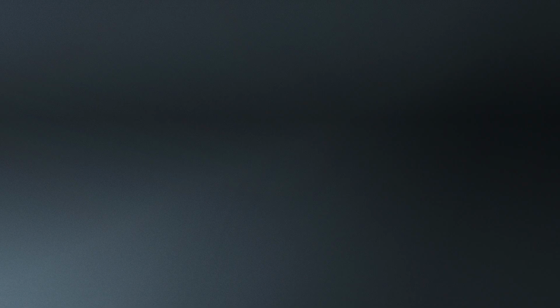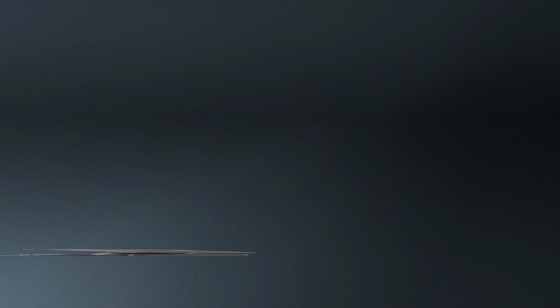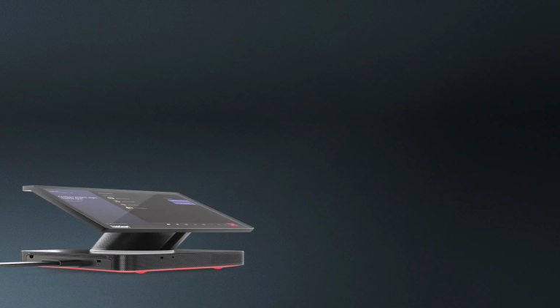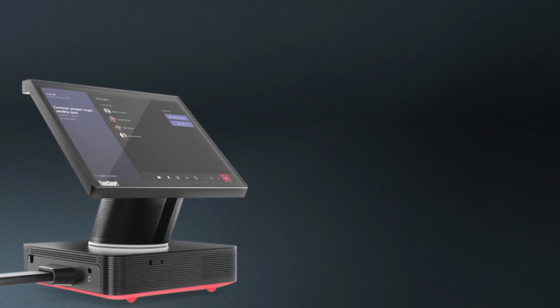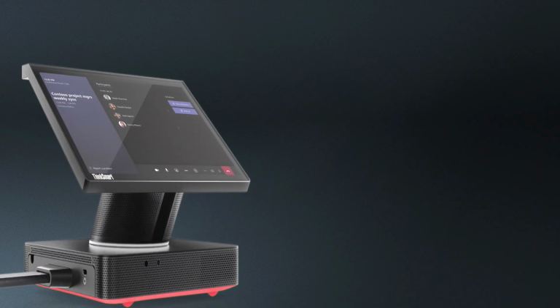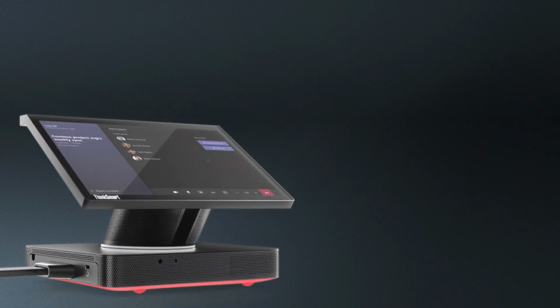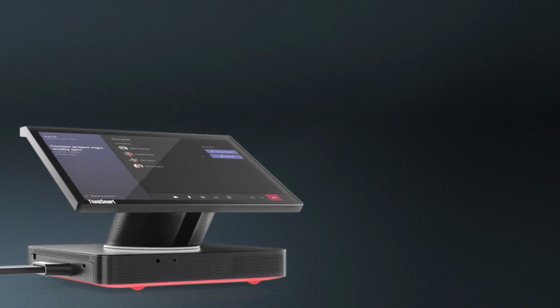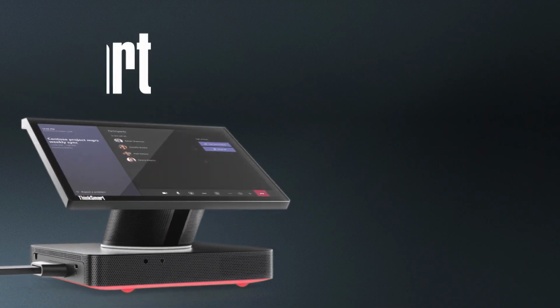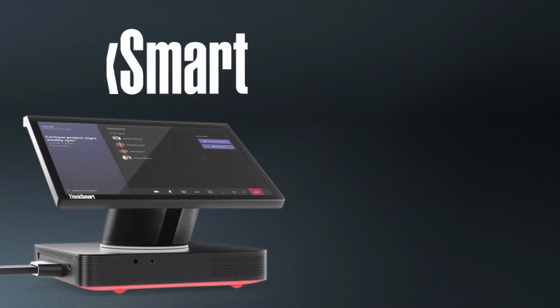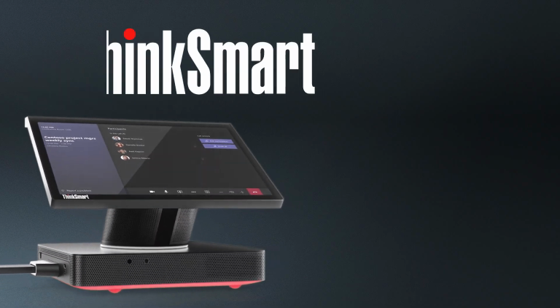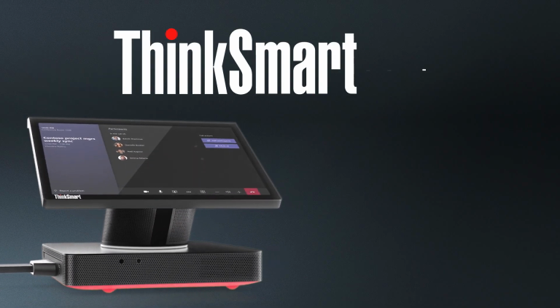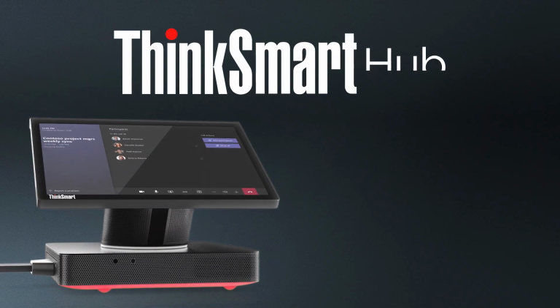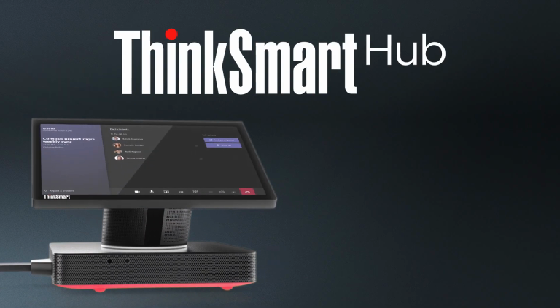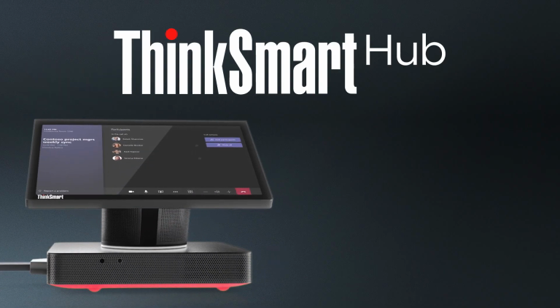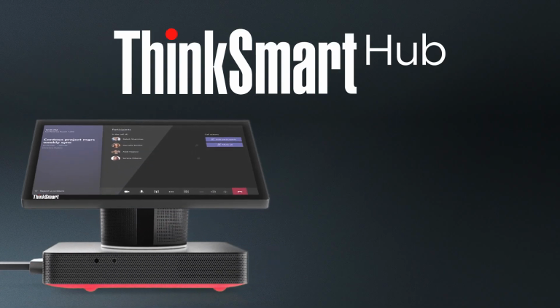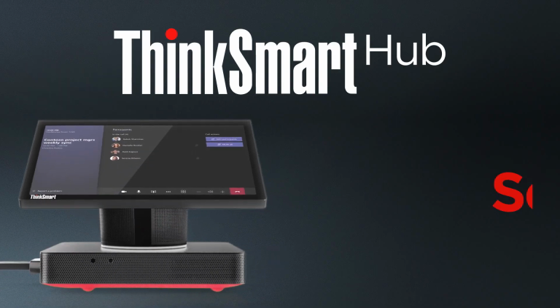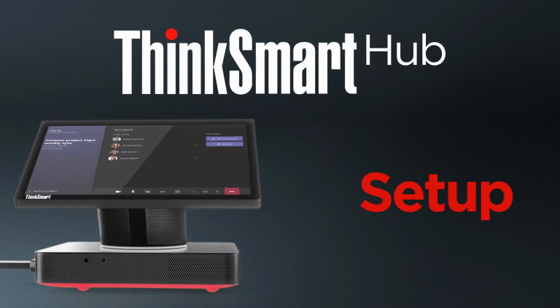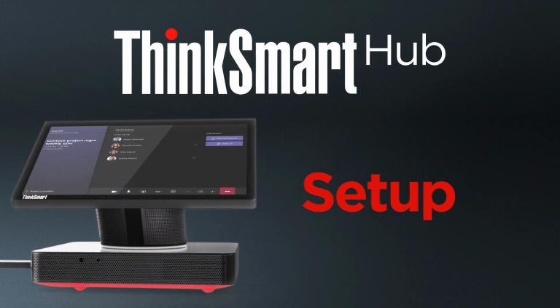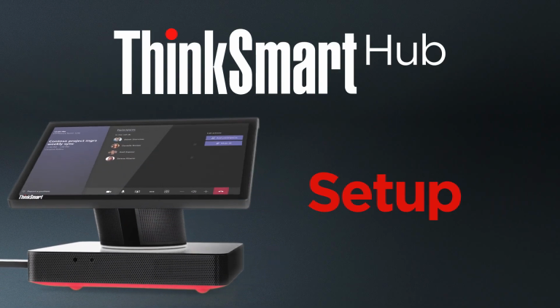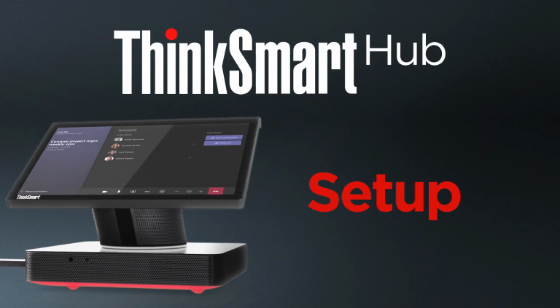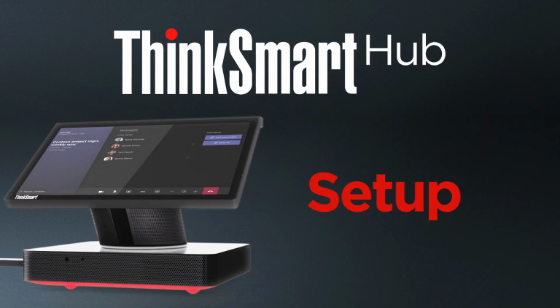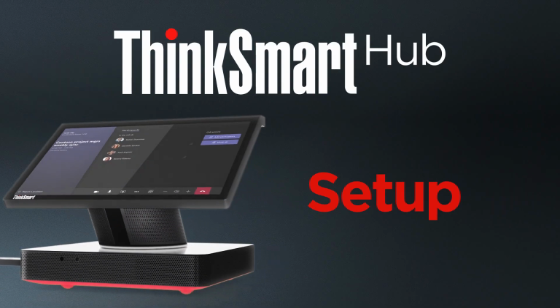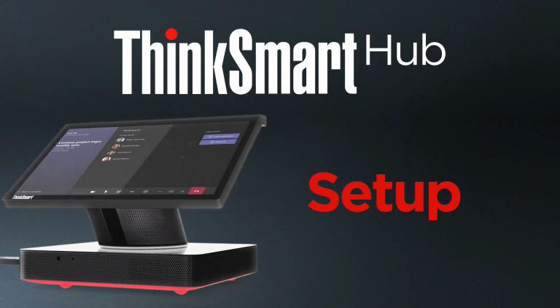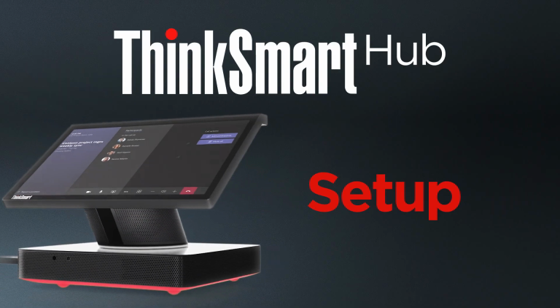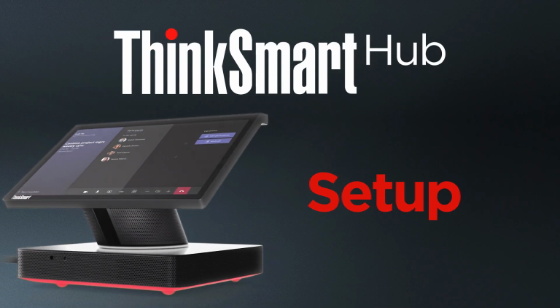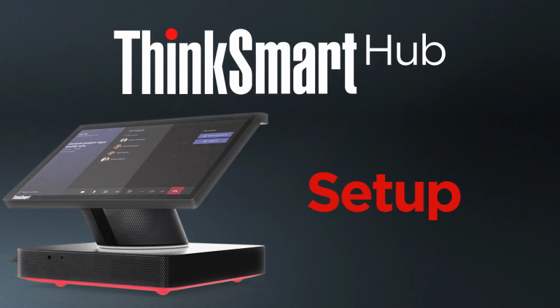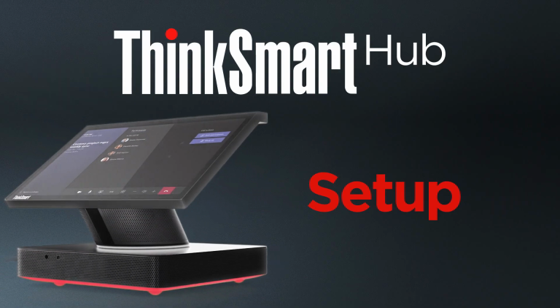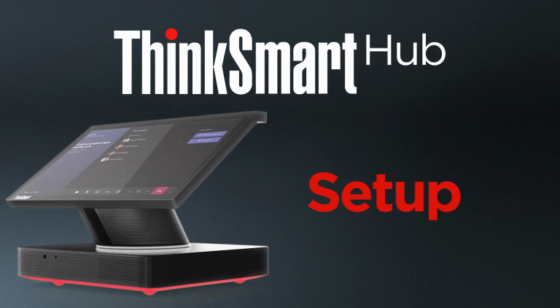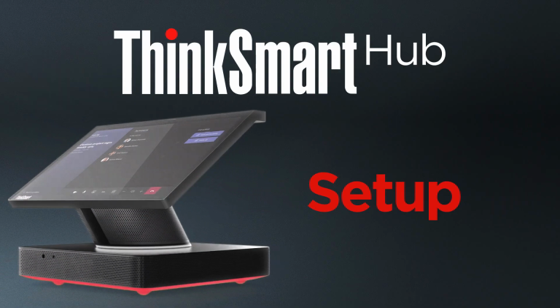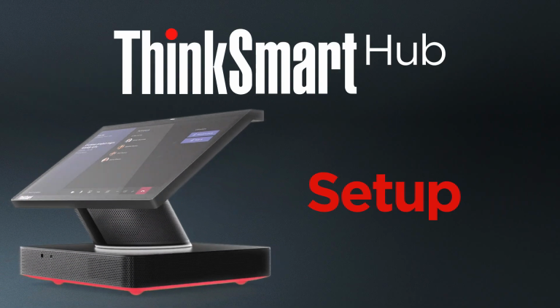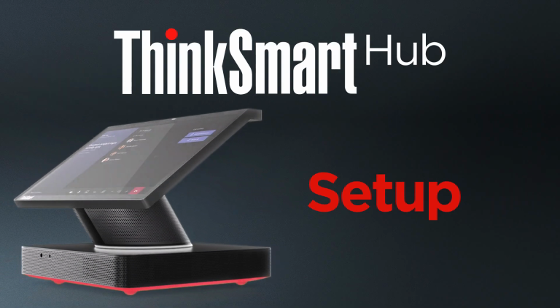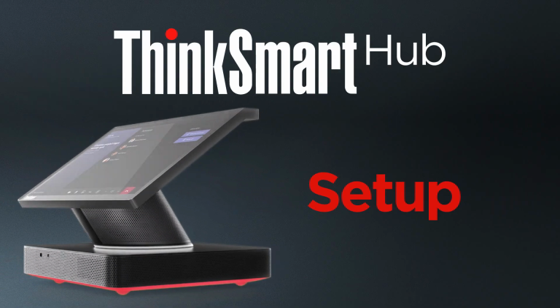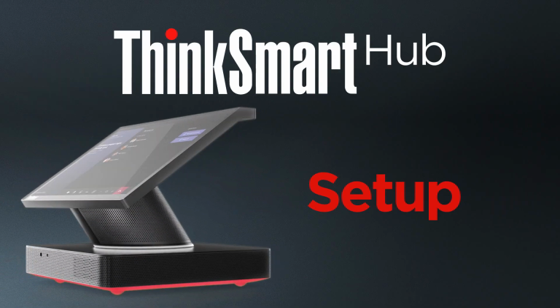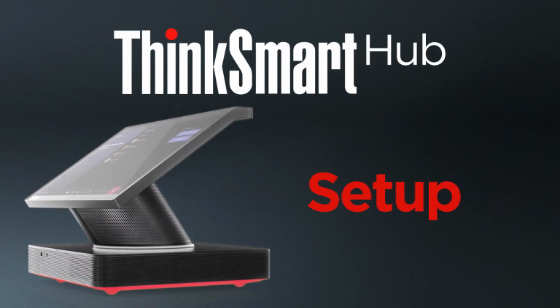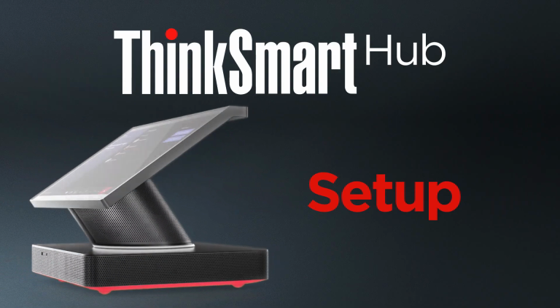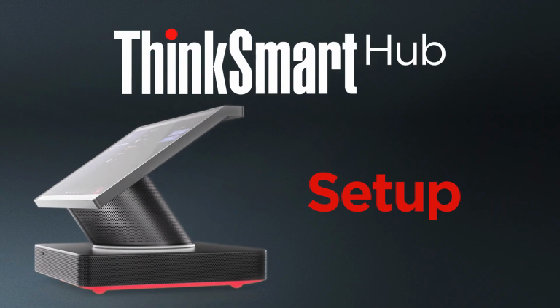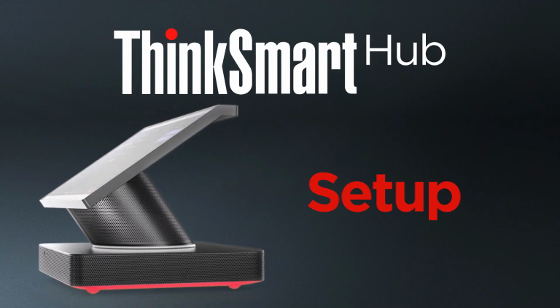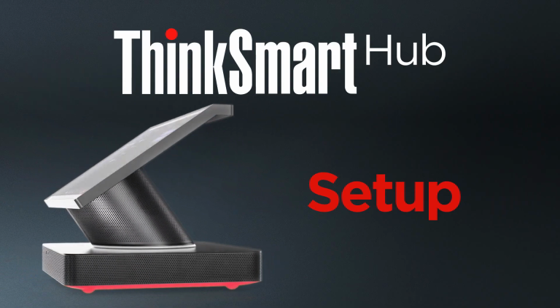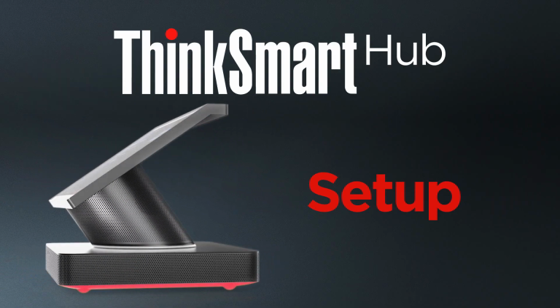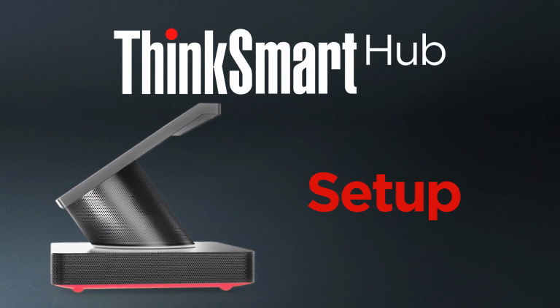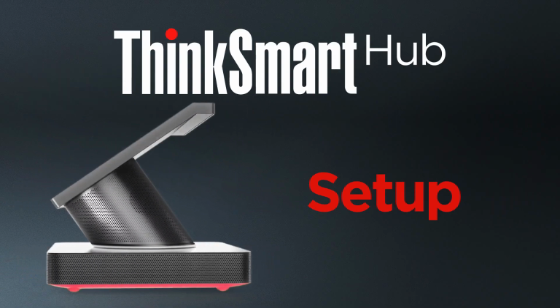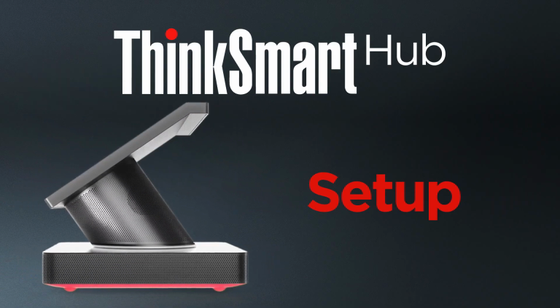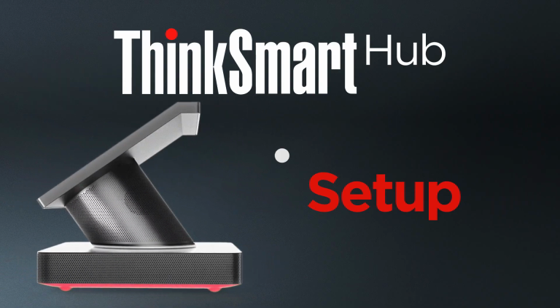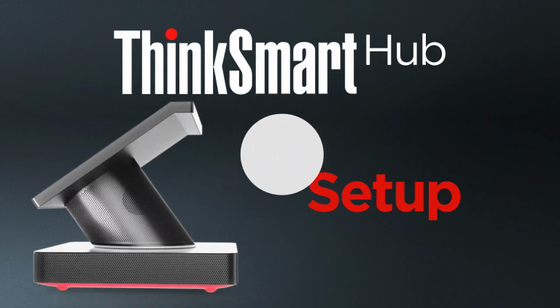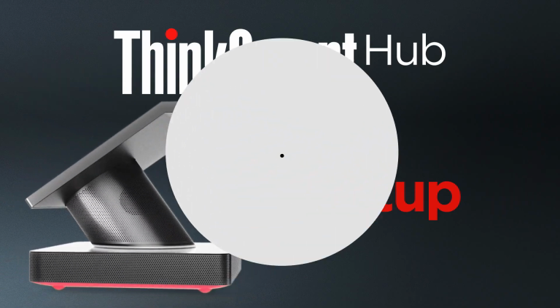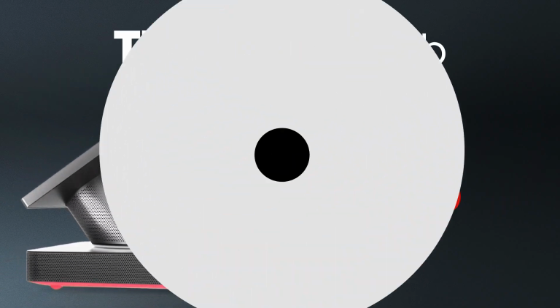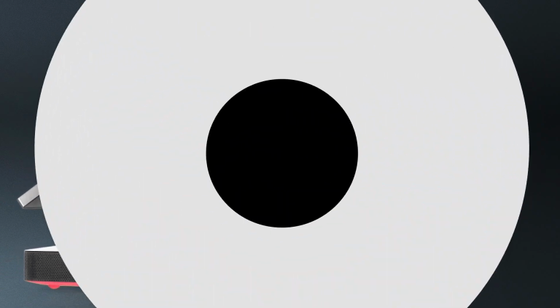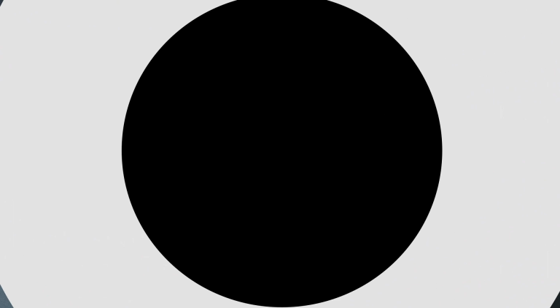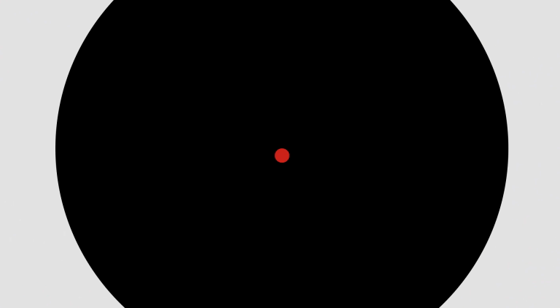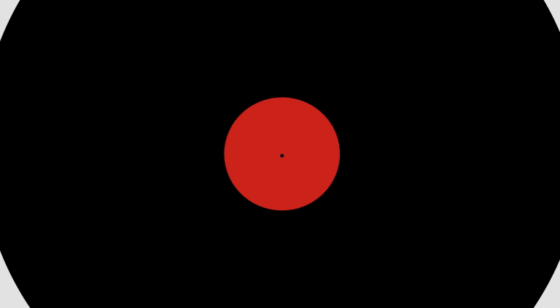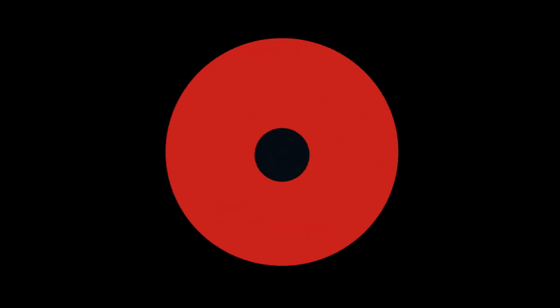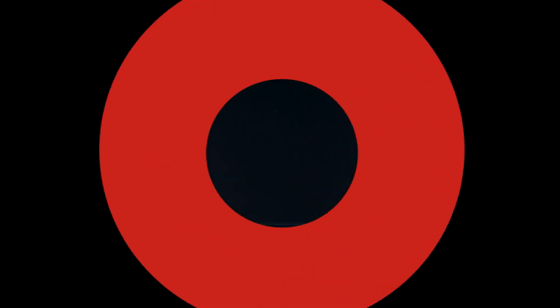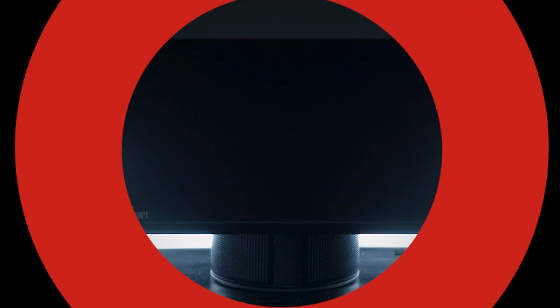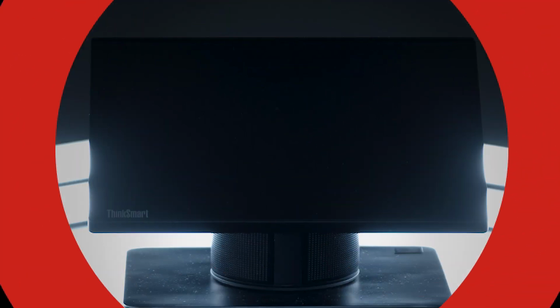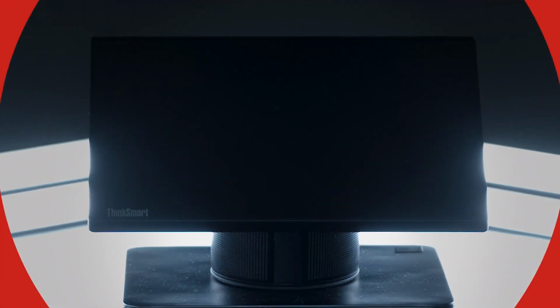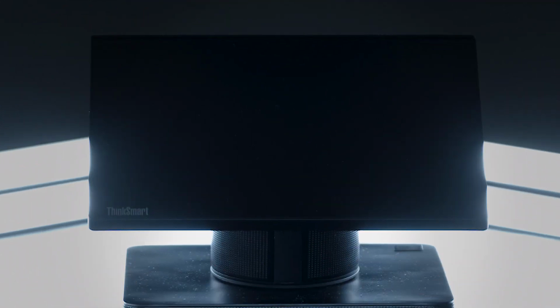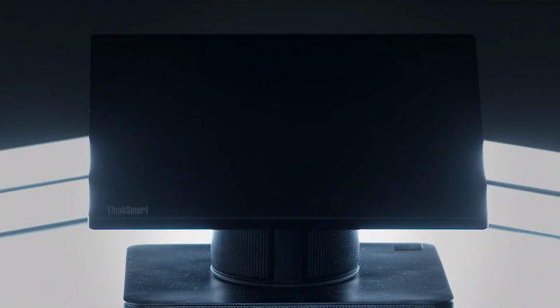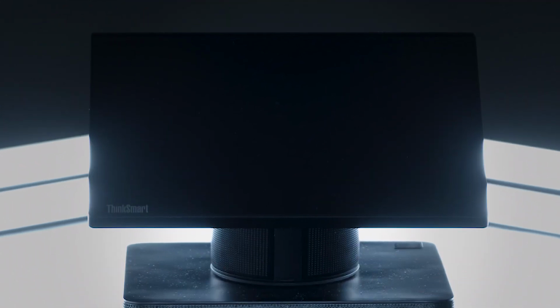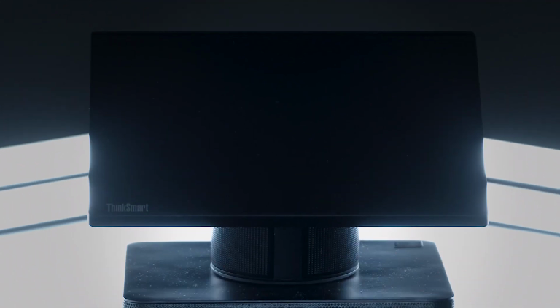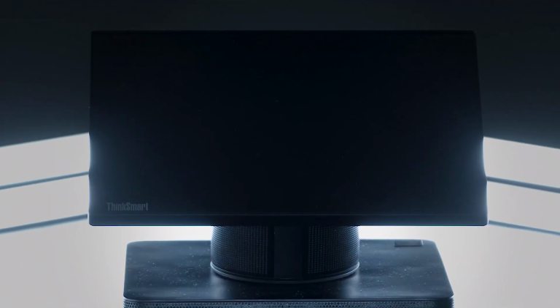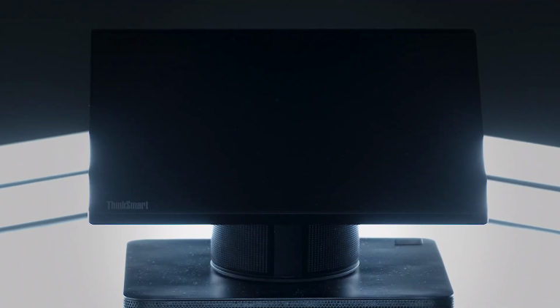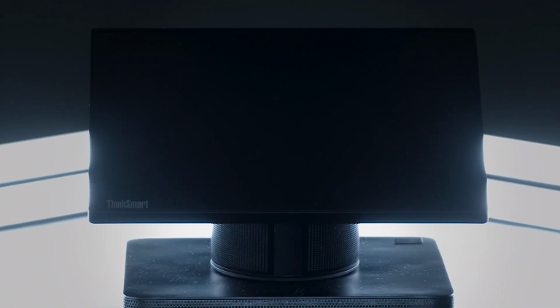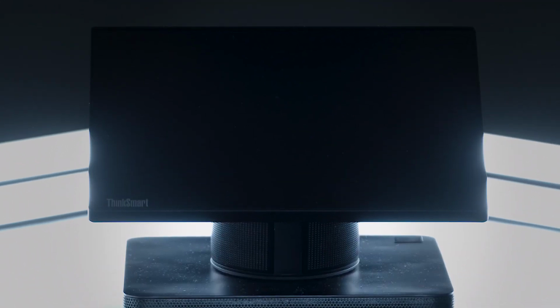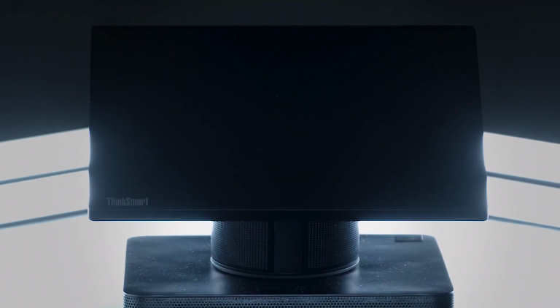The Lenovo ThinkSmart Hub is an all-in-one device built for meeting room collaborations. This video will give you a brief overview of the hardware and how to set it up.